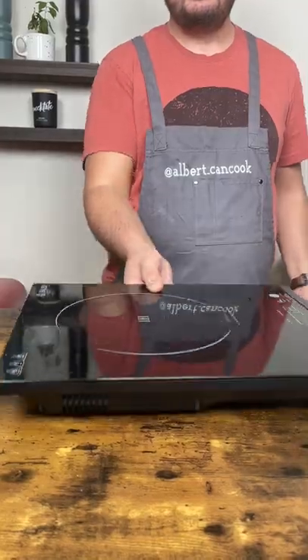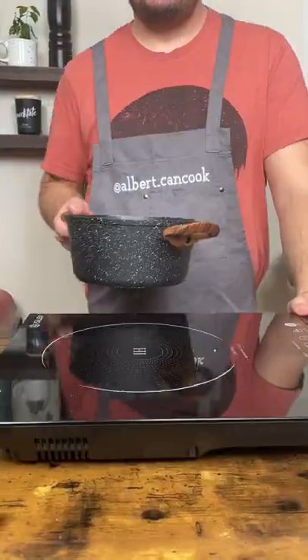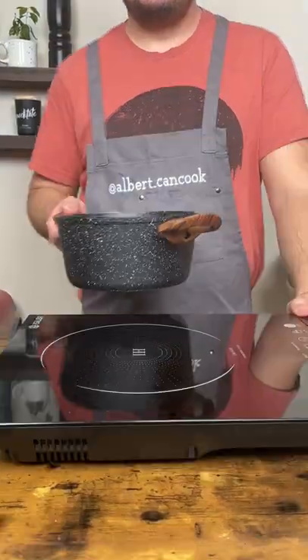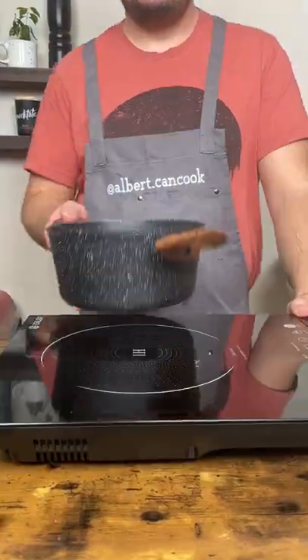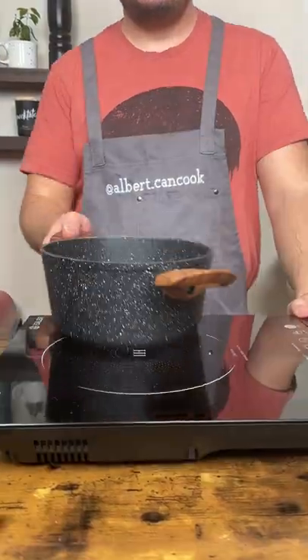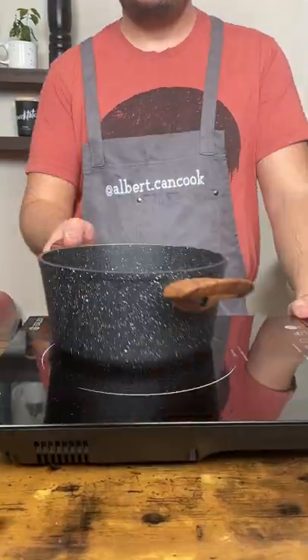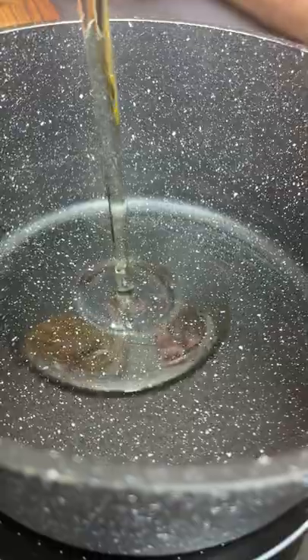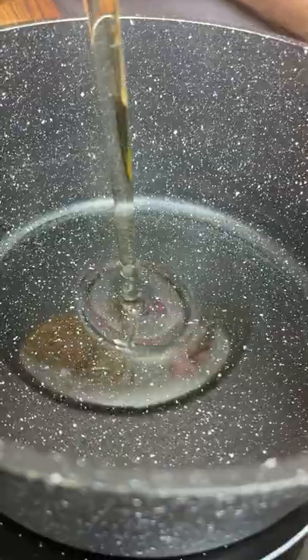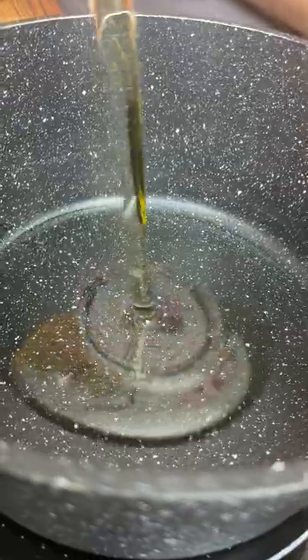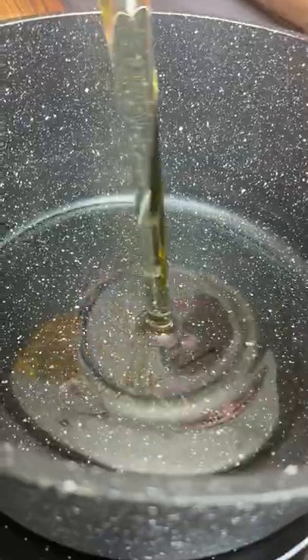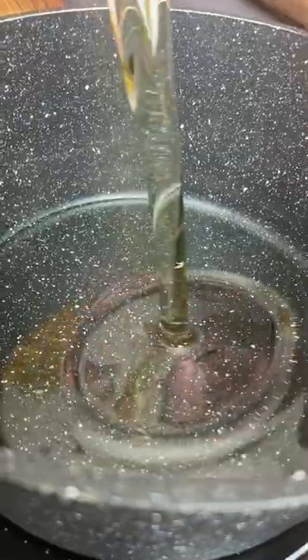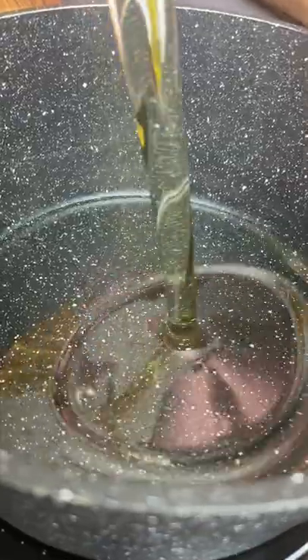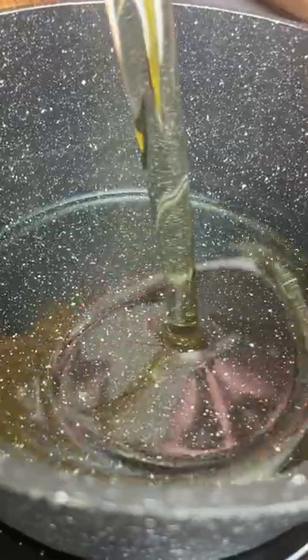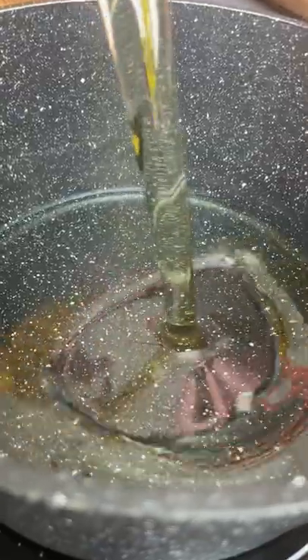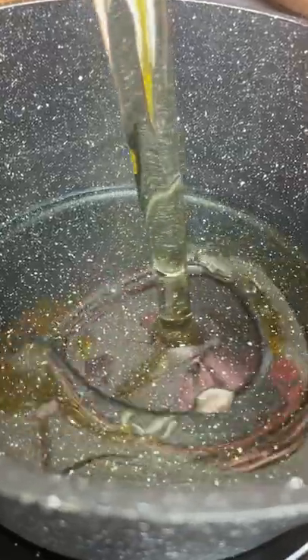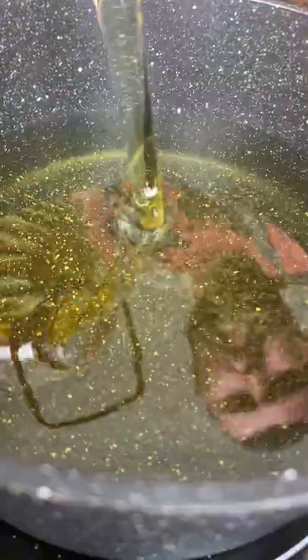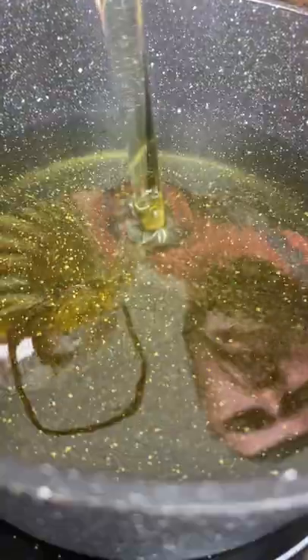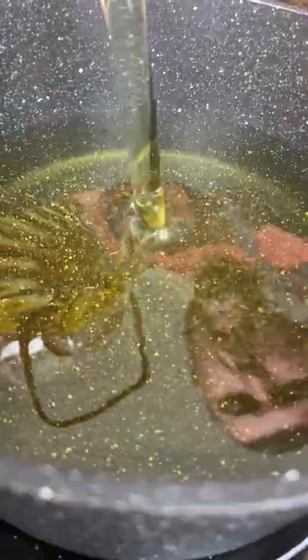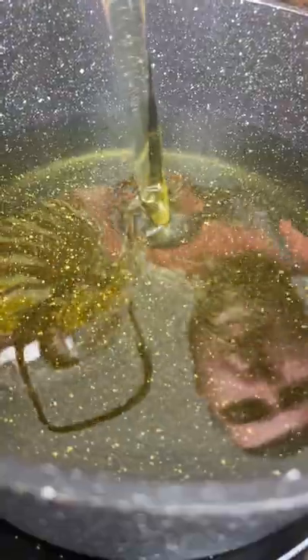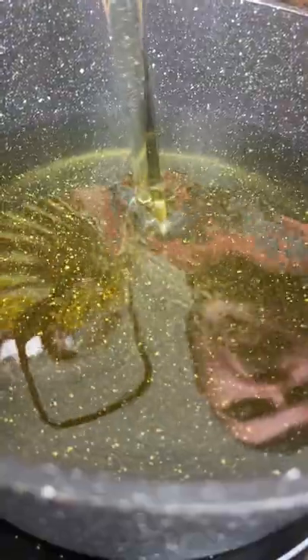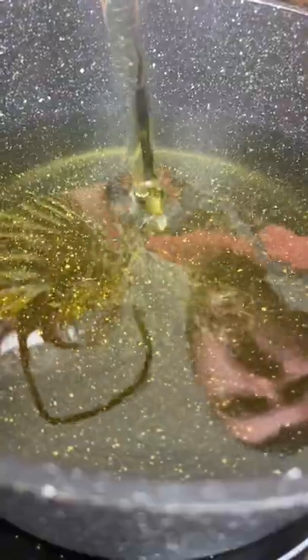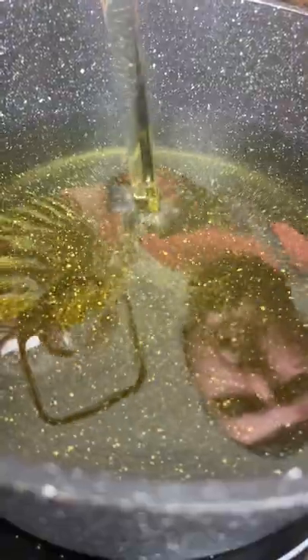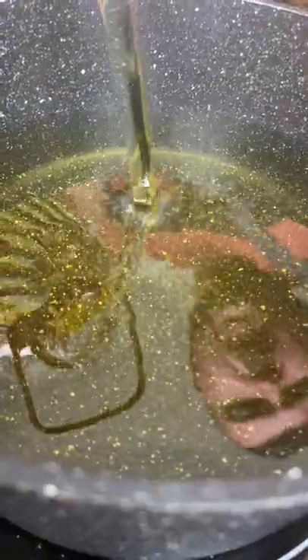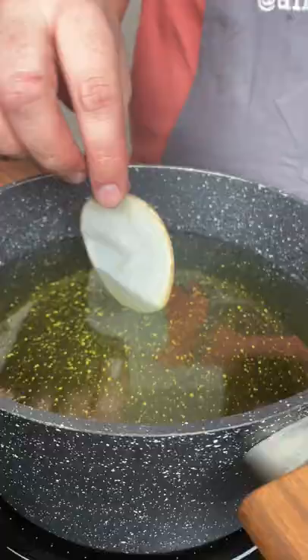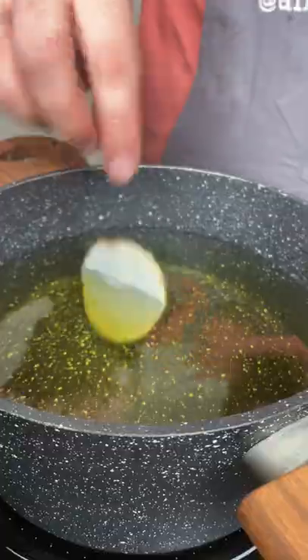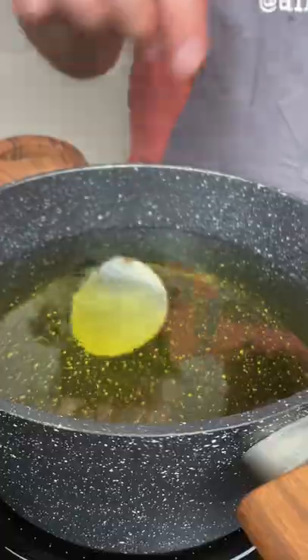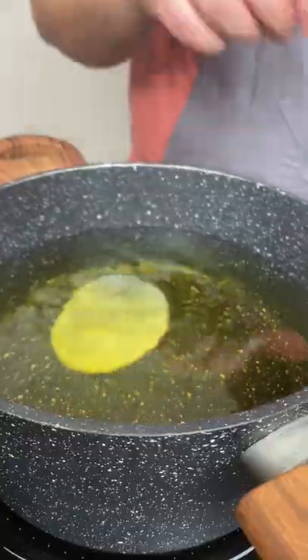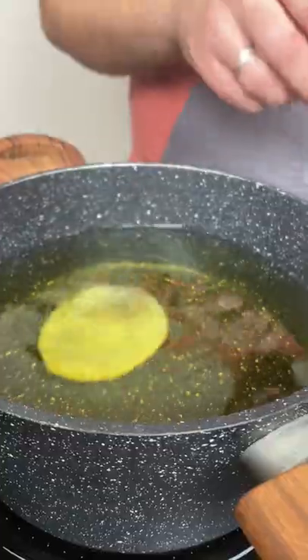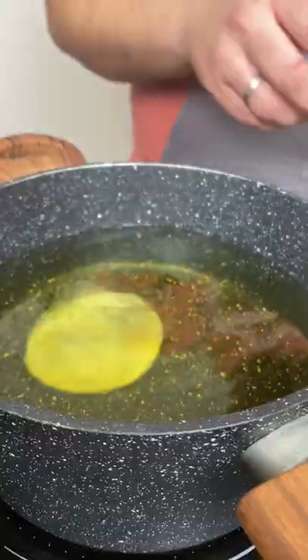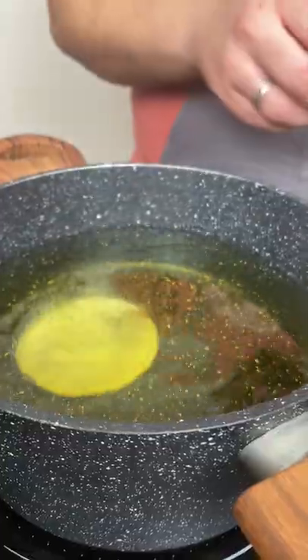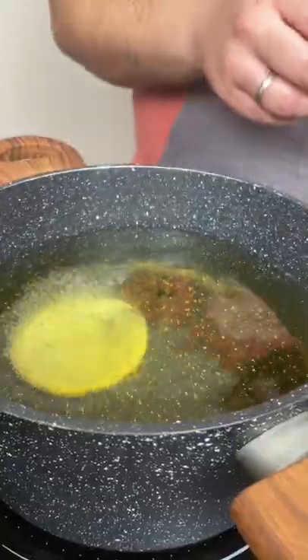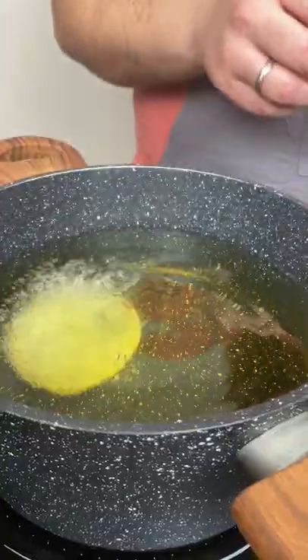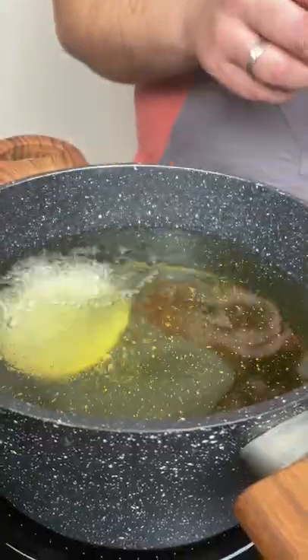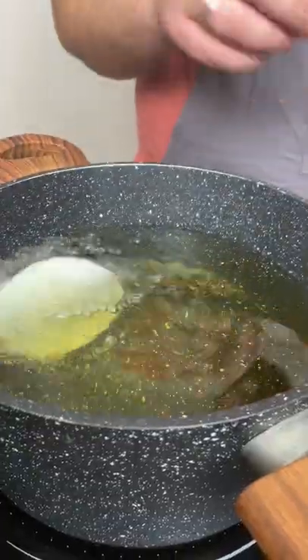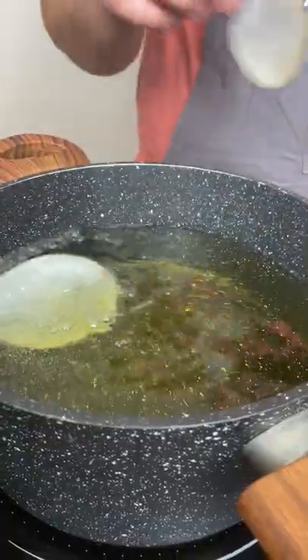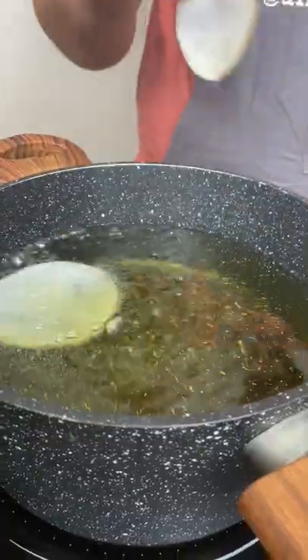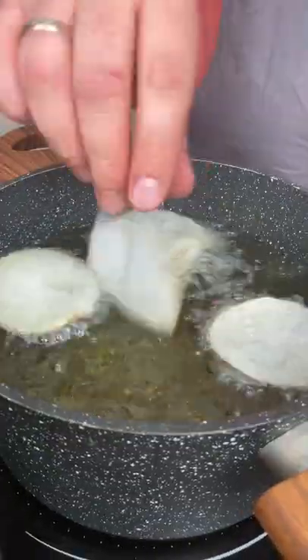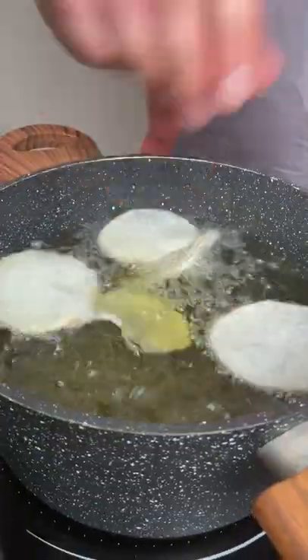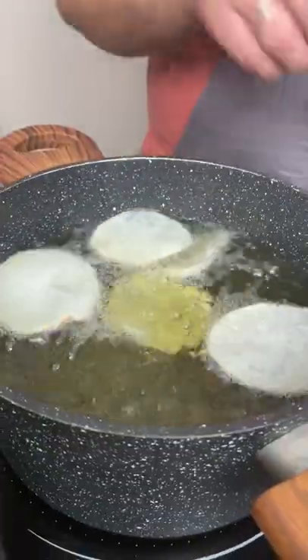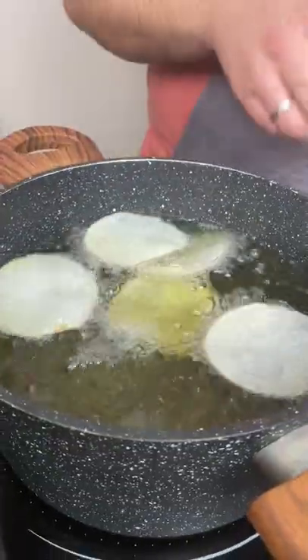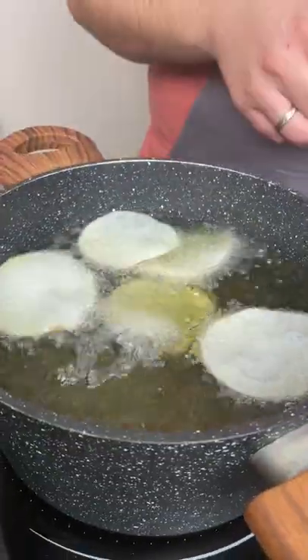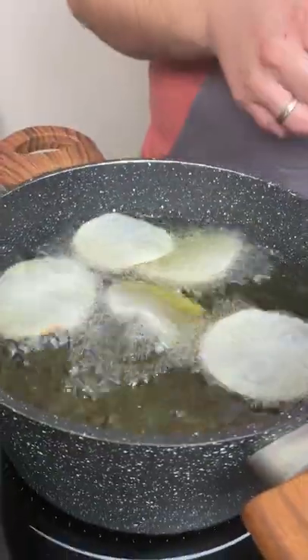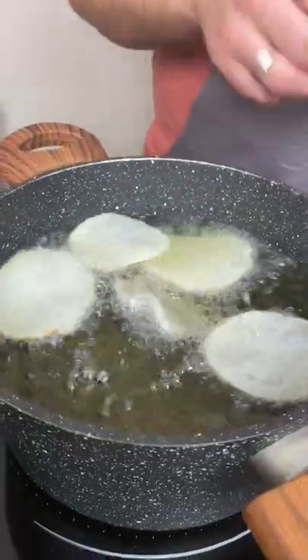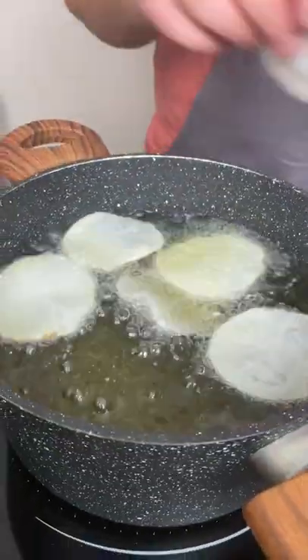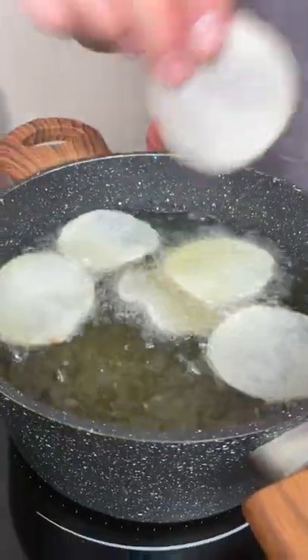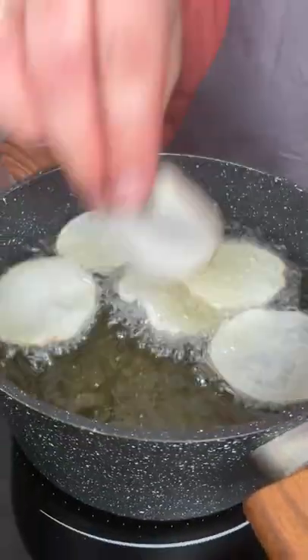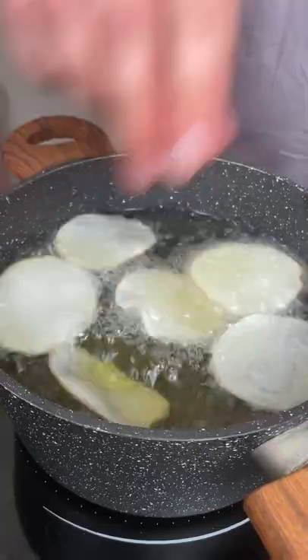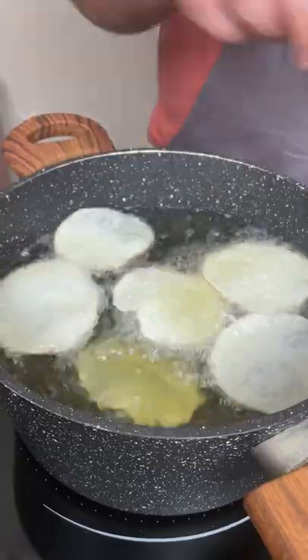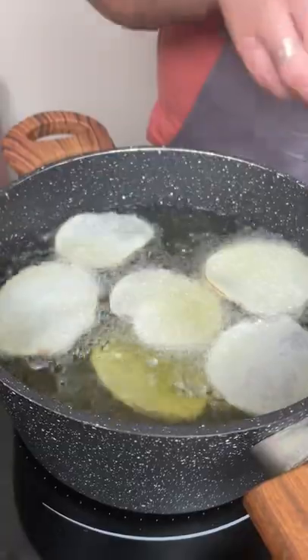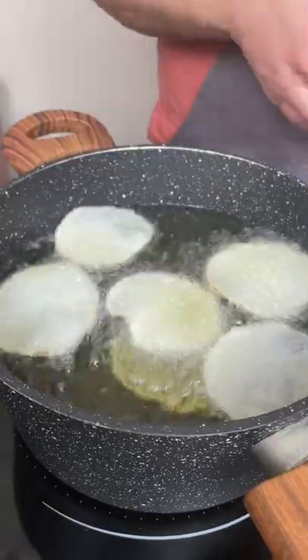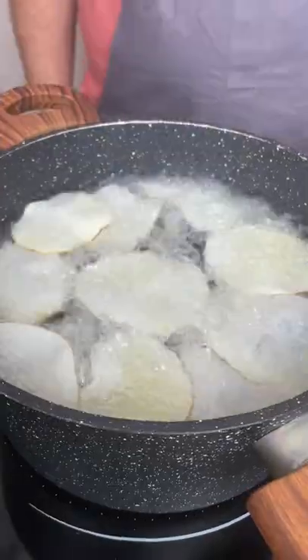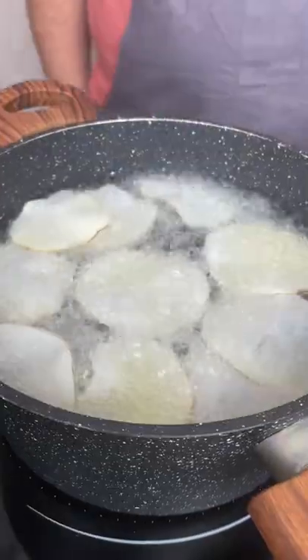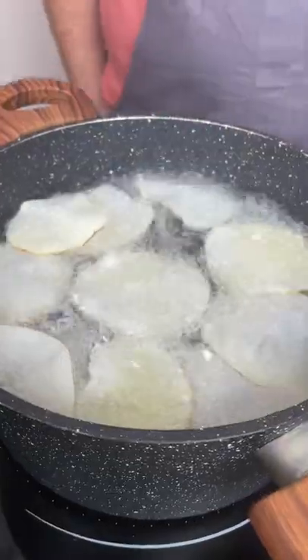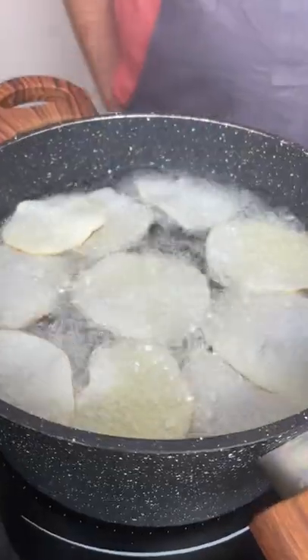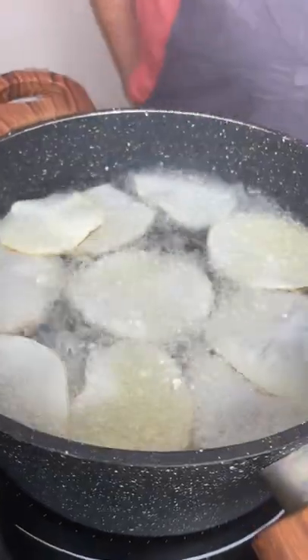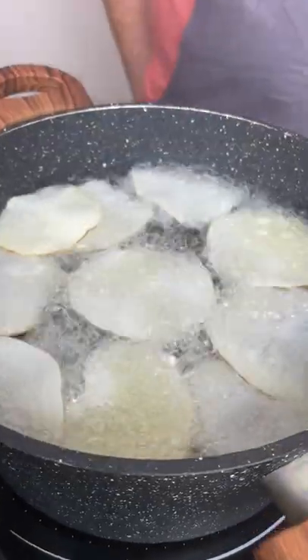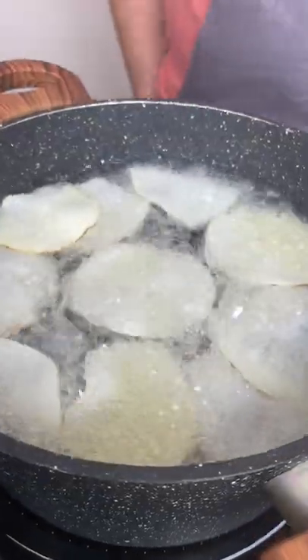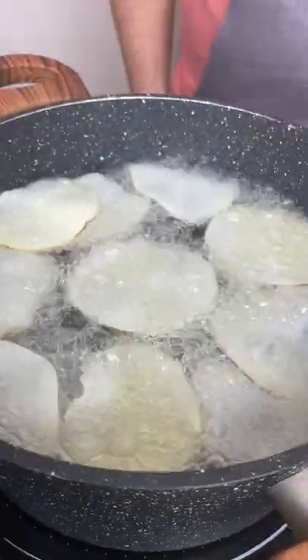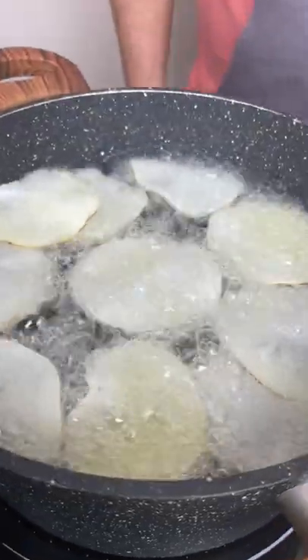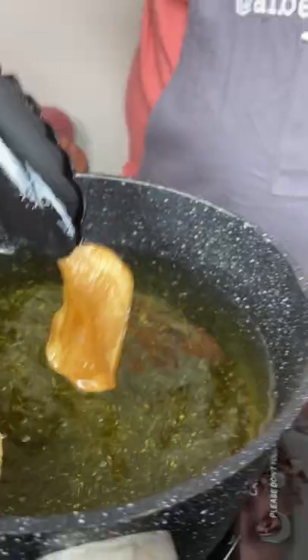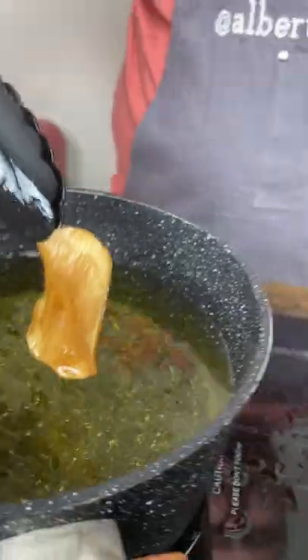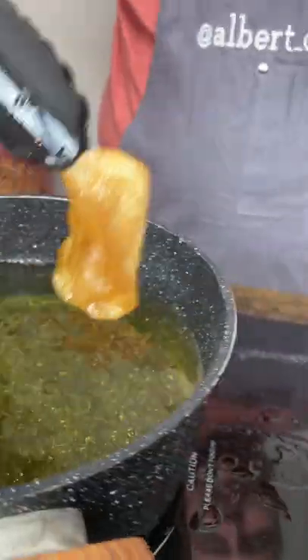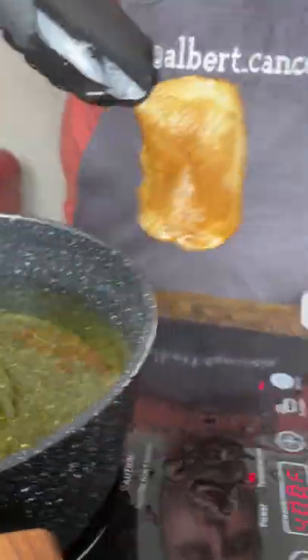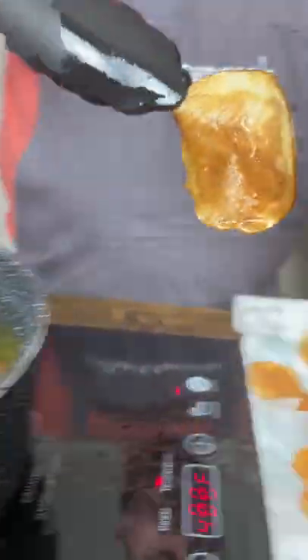Heat the oil to 325 degrees and fry the potatoes until golden, about 2 minutes. Then let them rest on a paper towel.